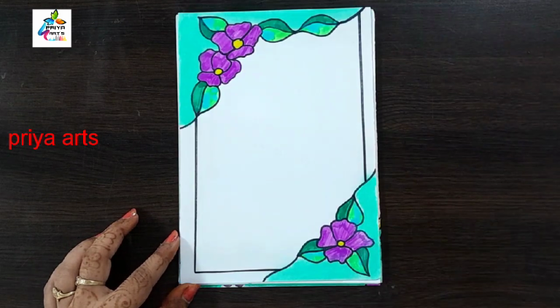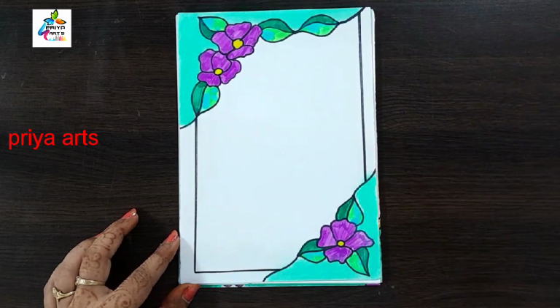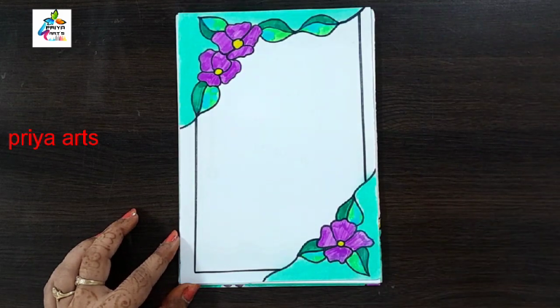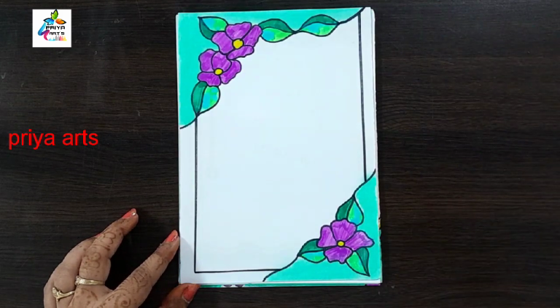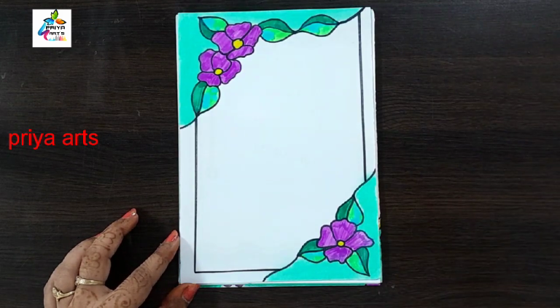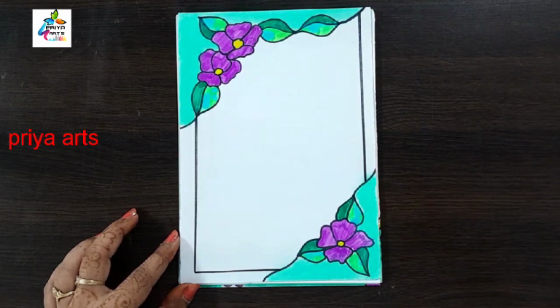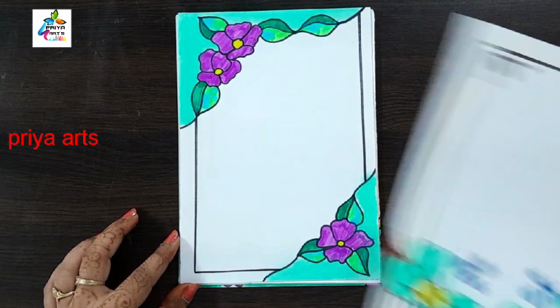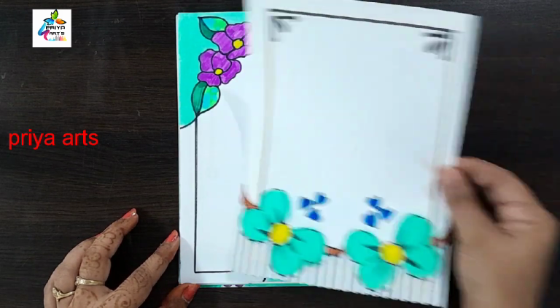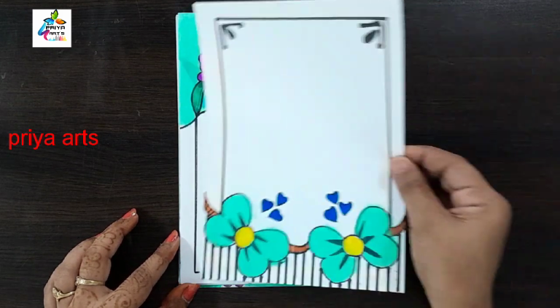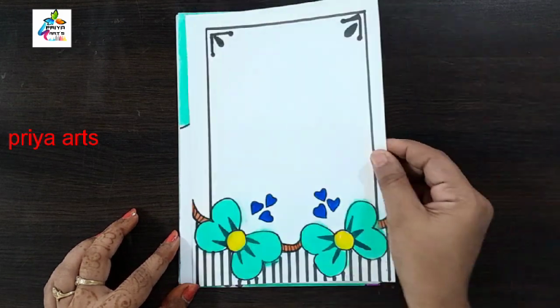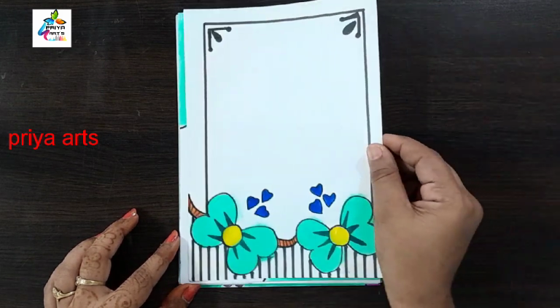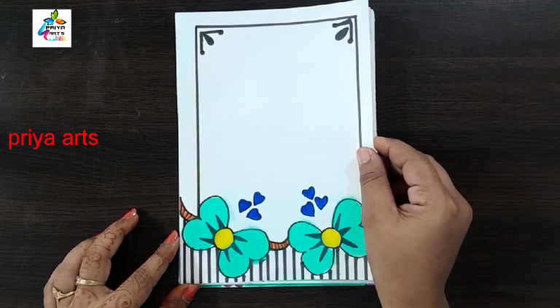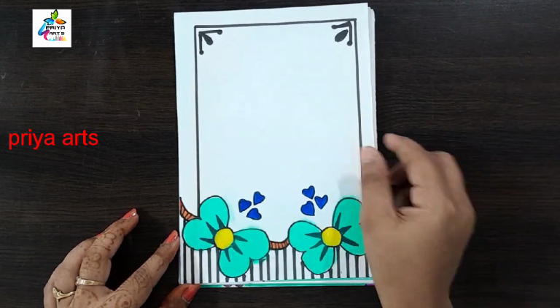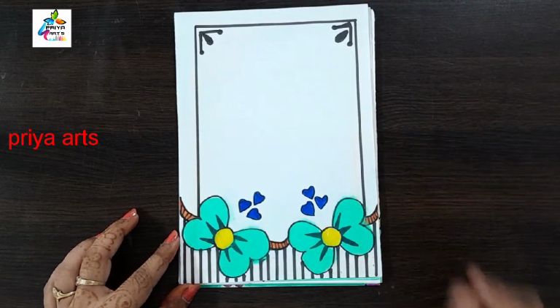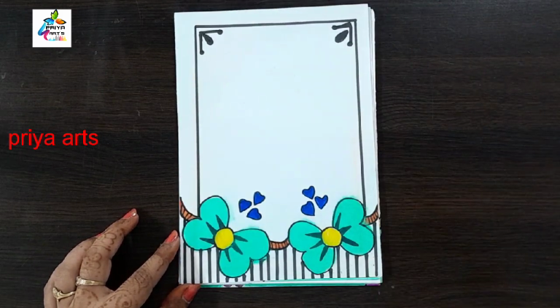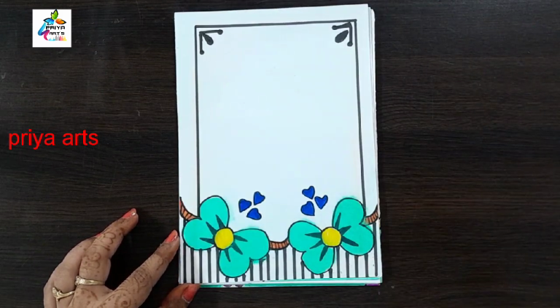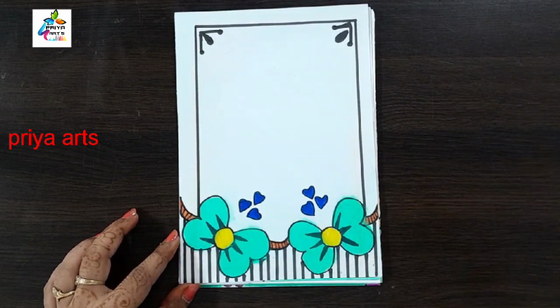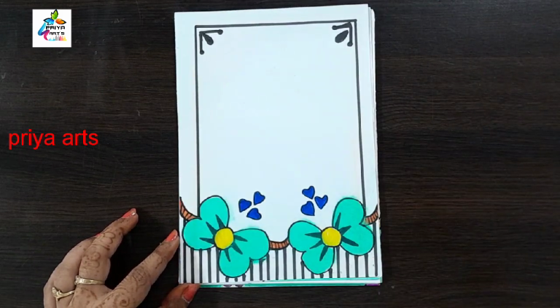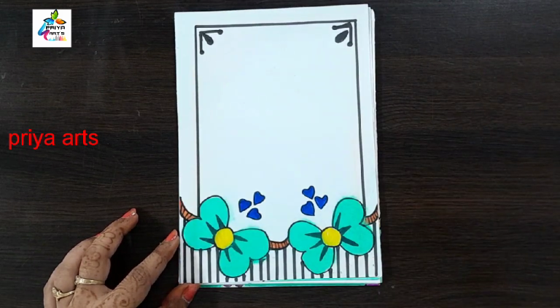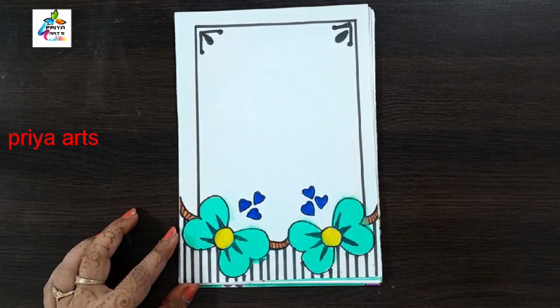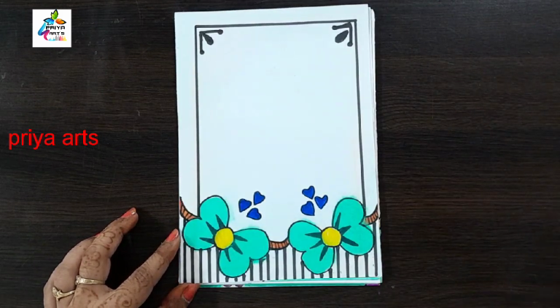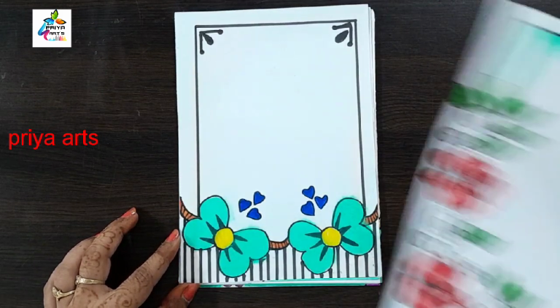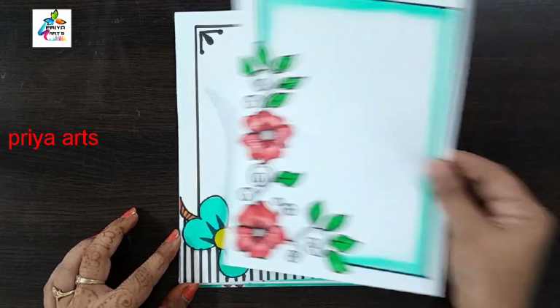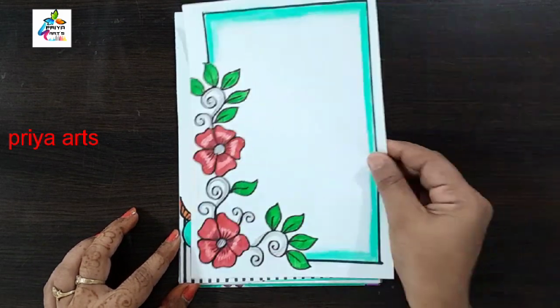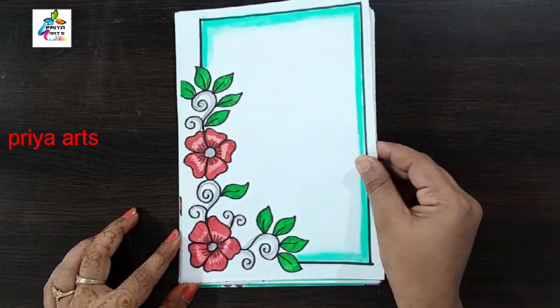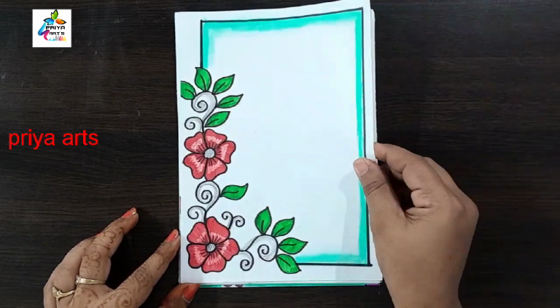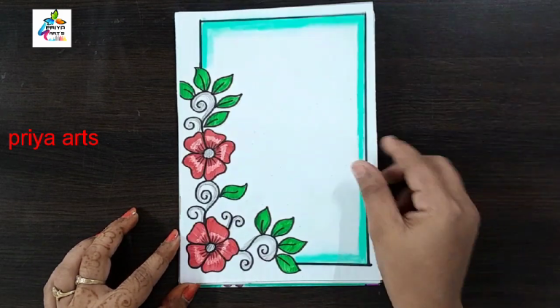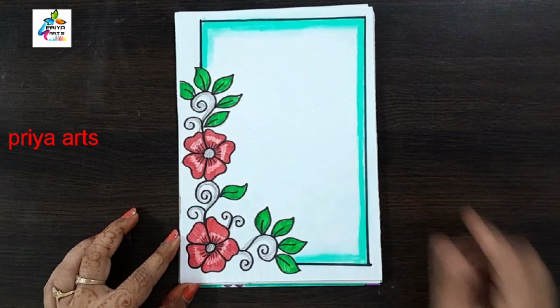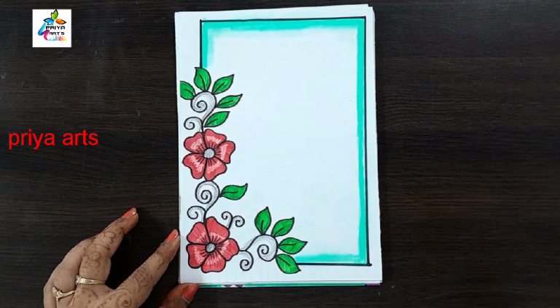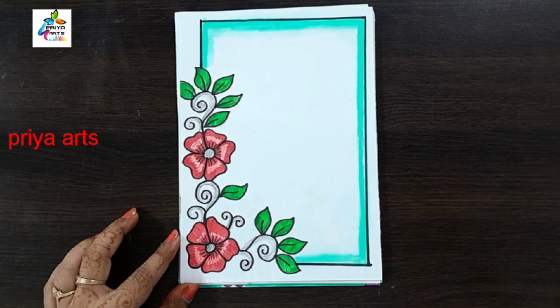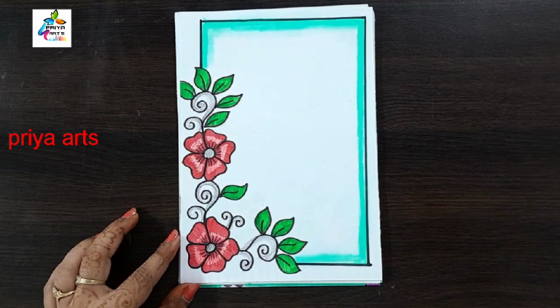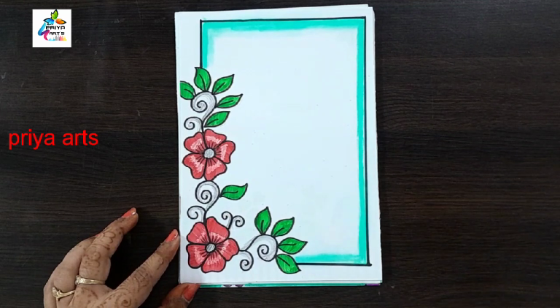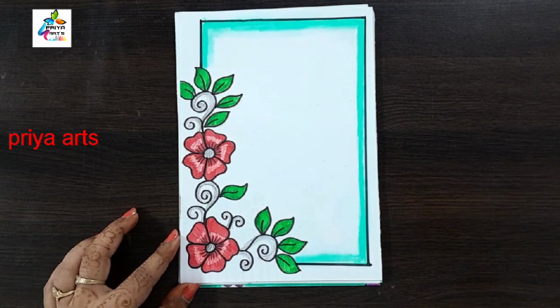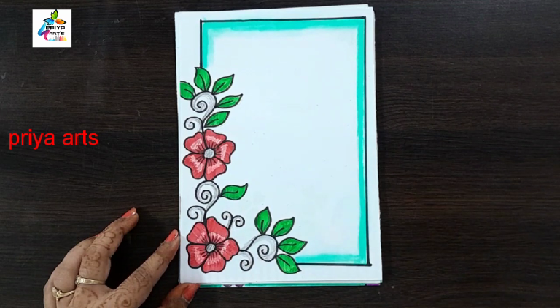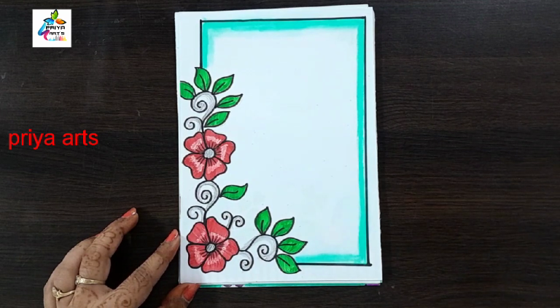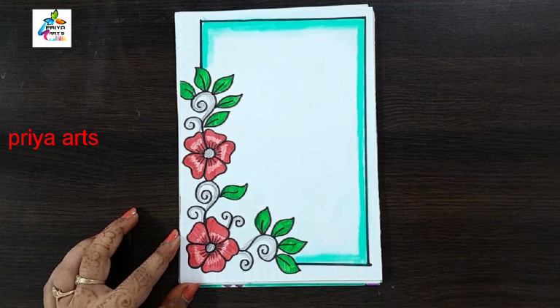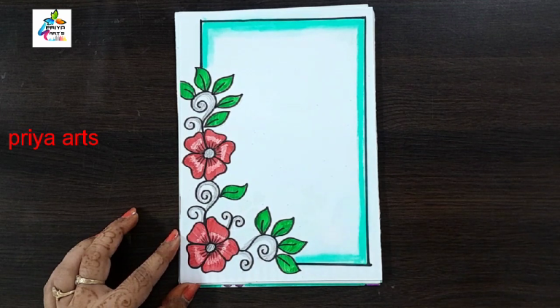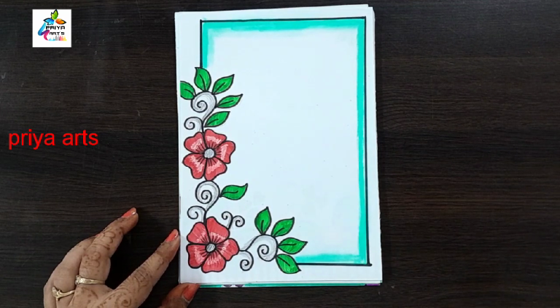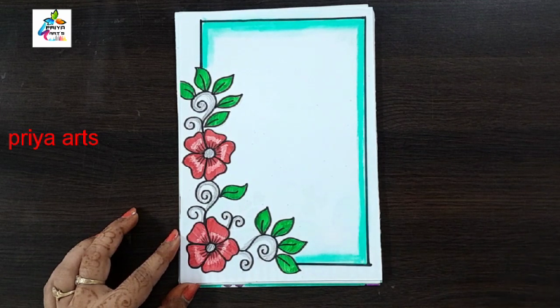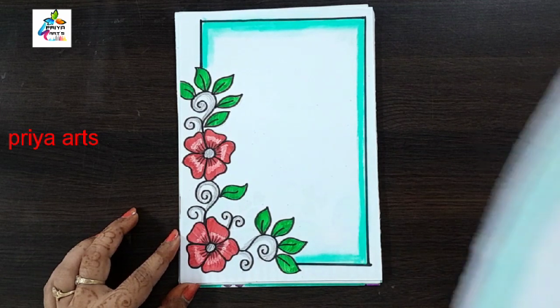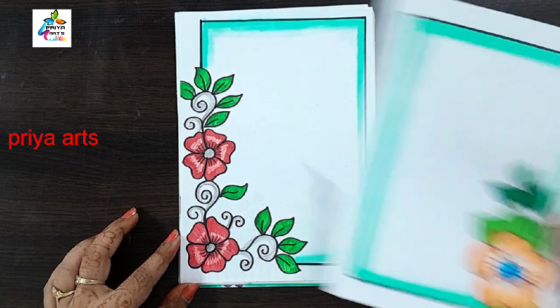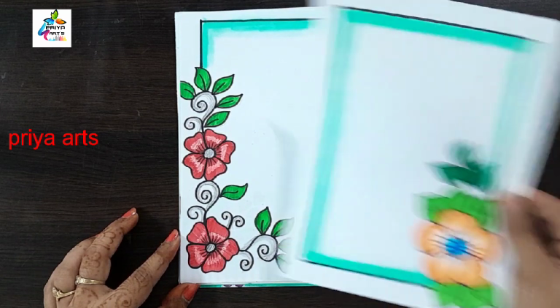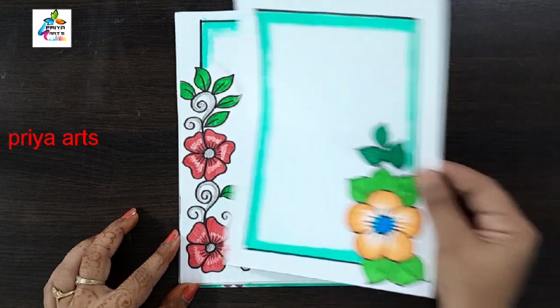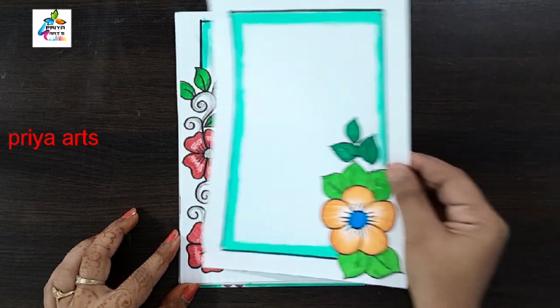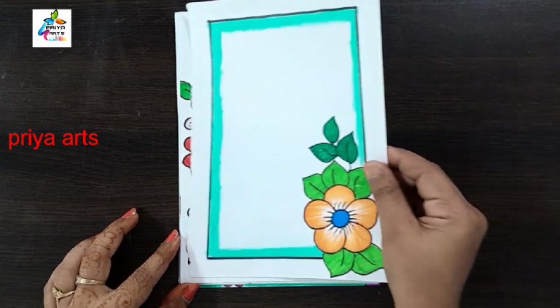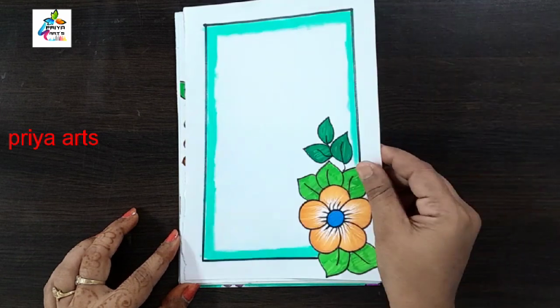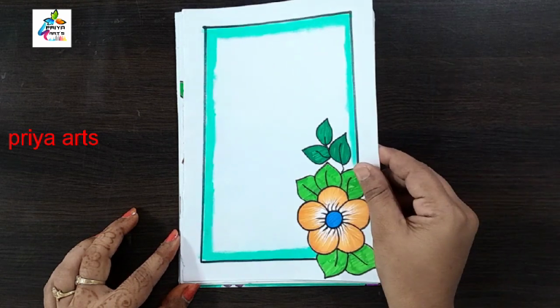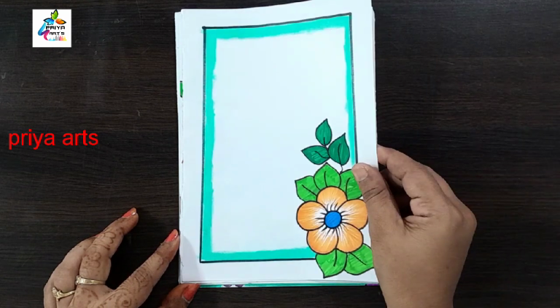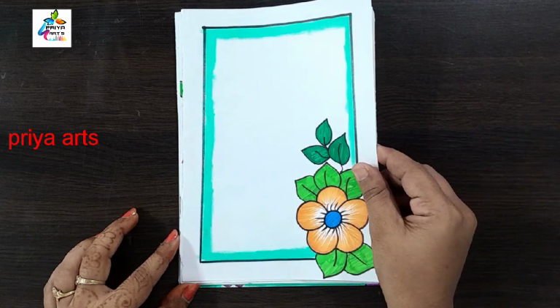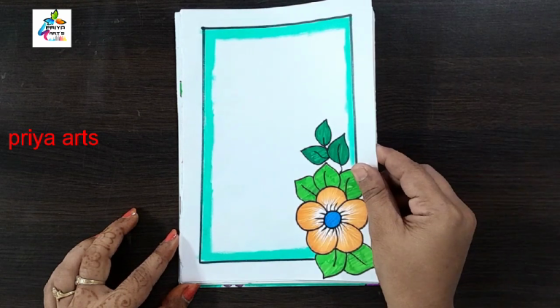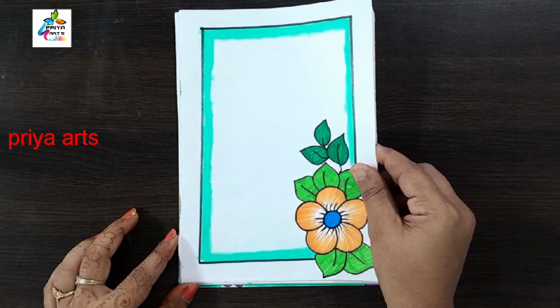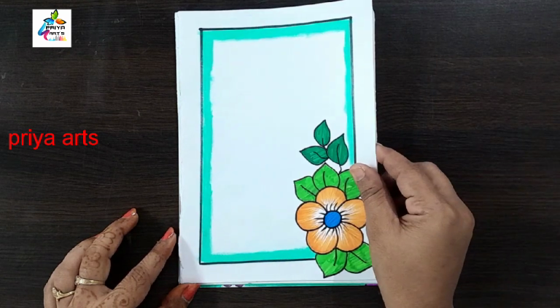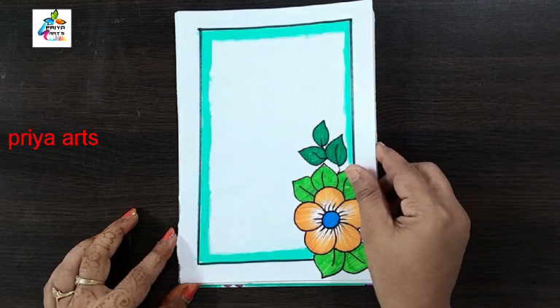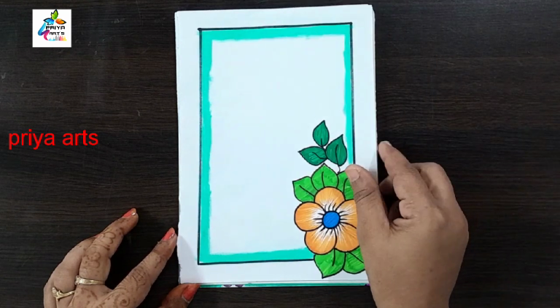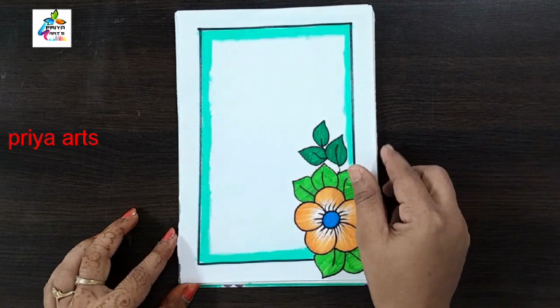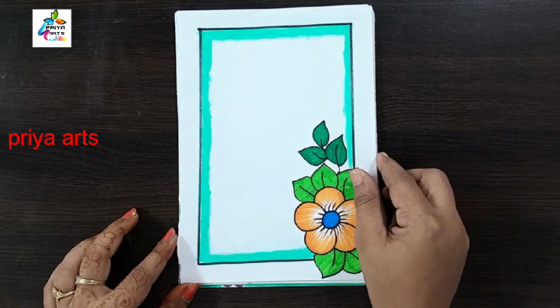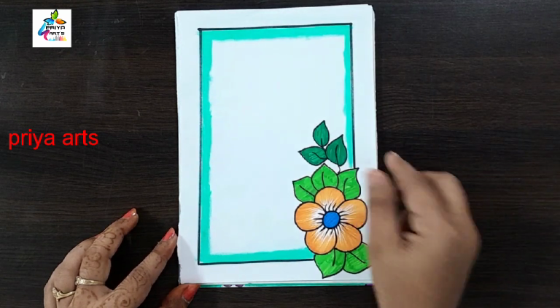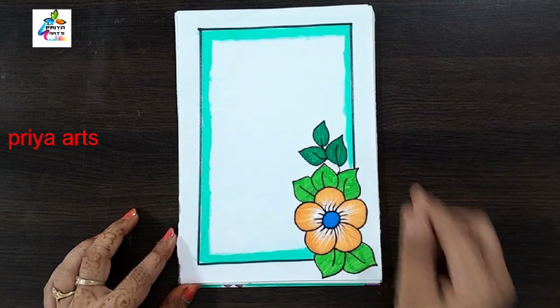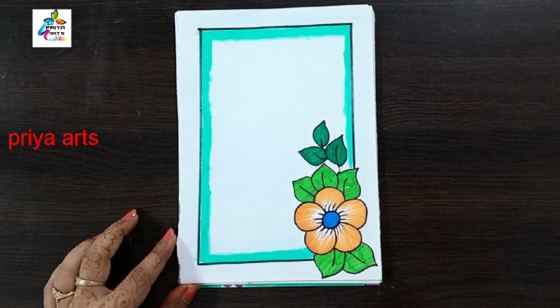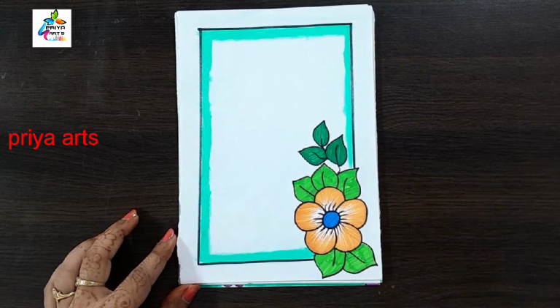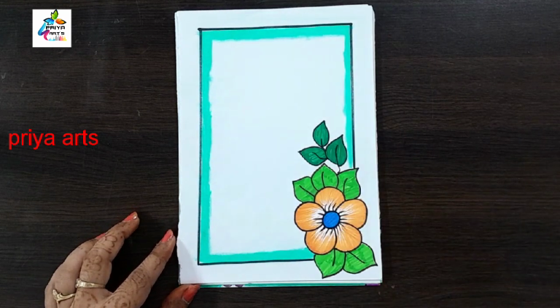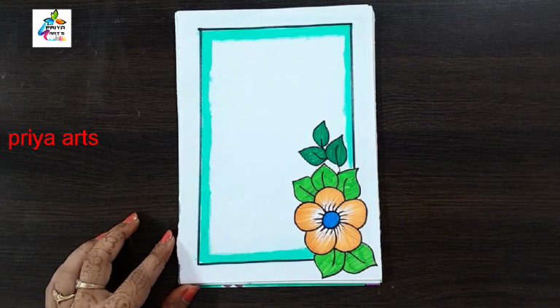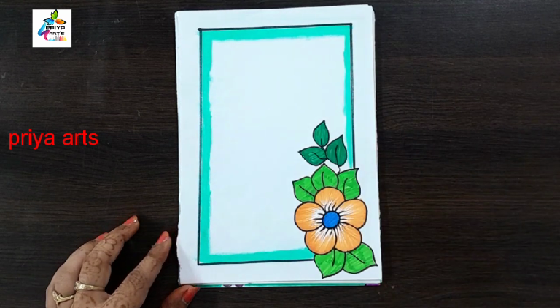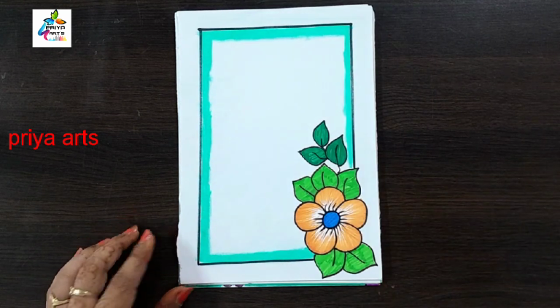Cyan color border design. Thank you so much for watching. Support me by liking, sharing, commenting, and subscribing.